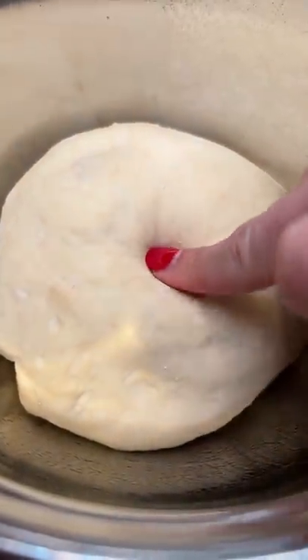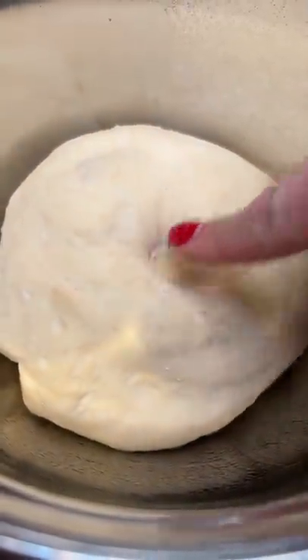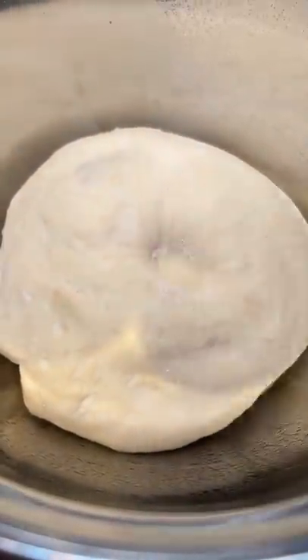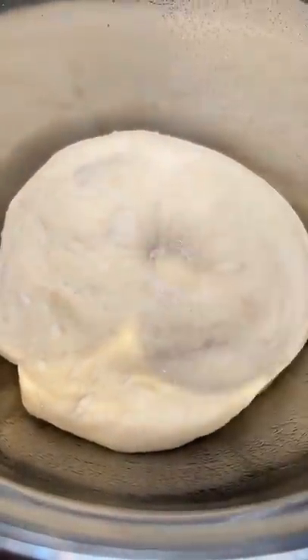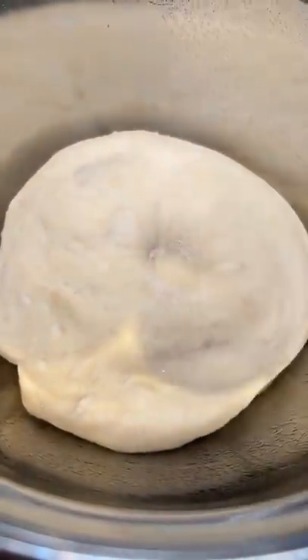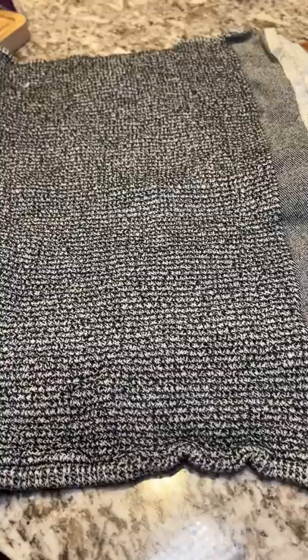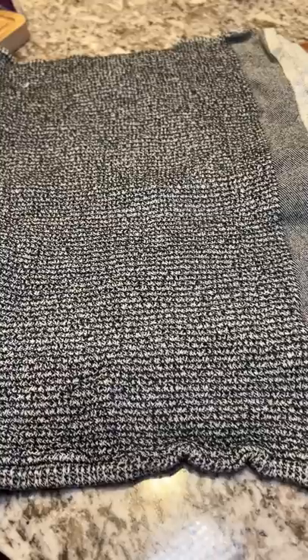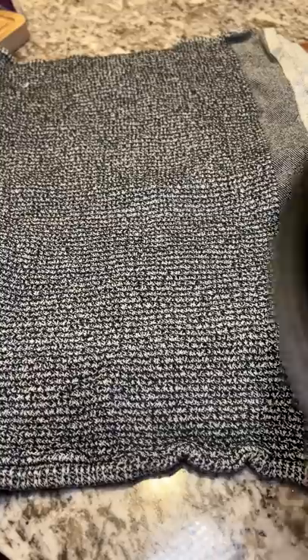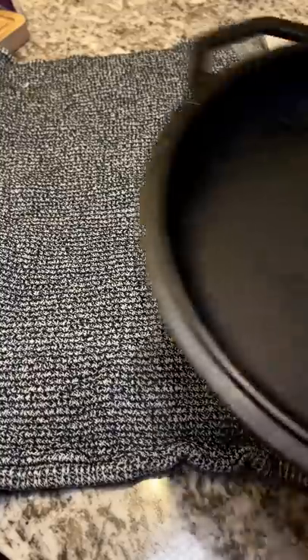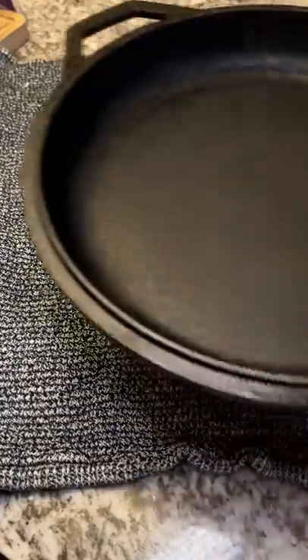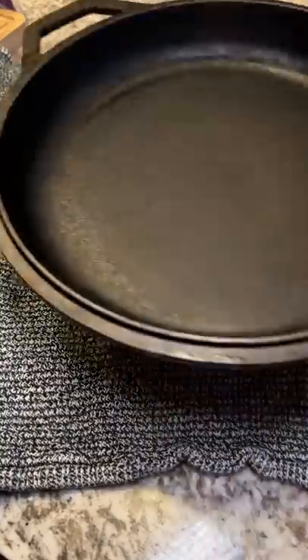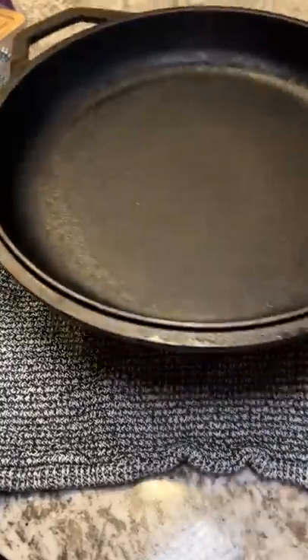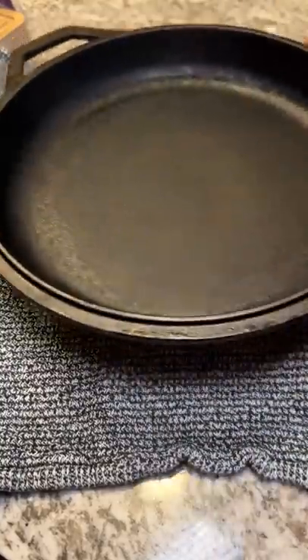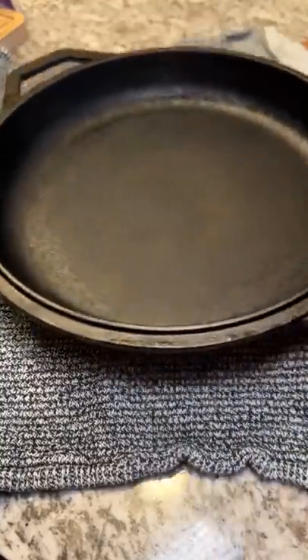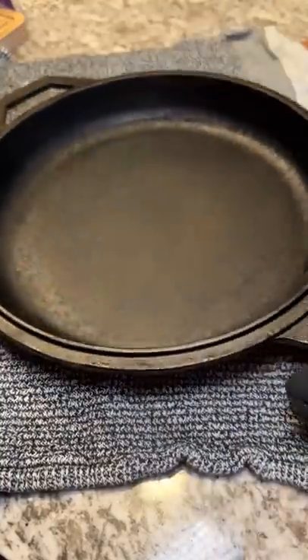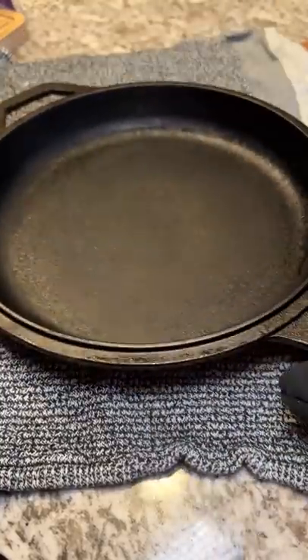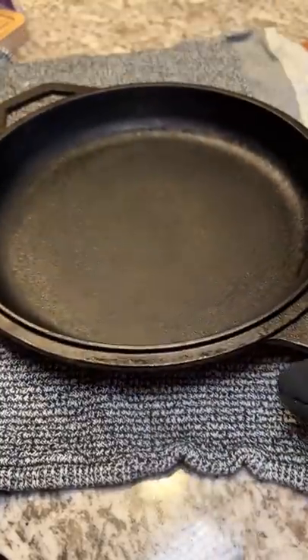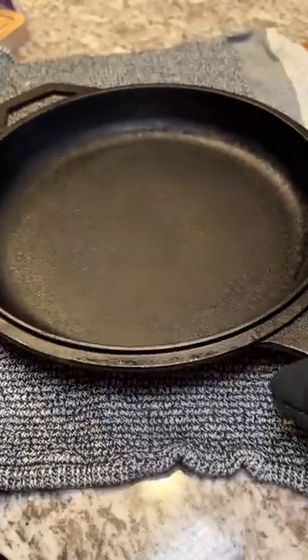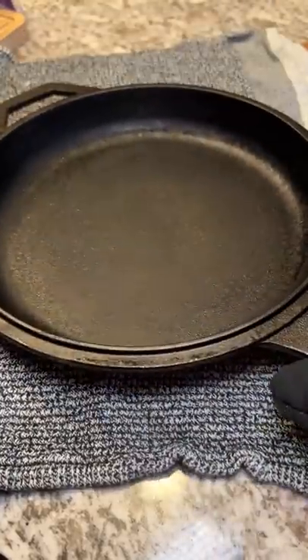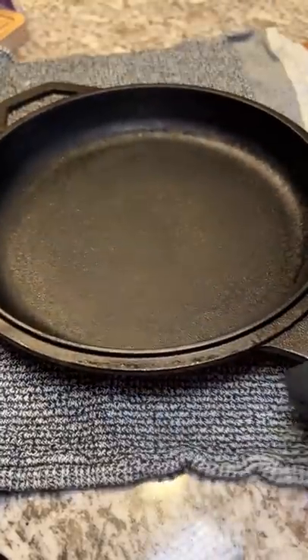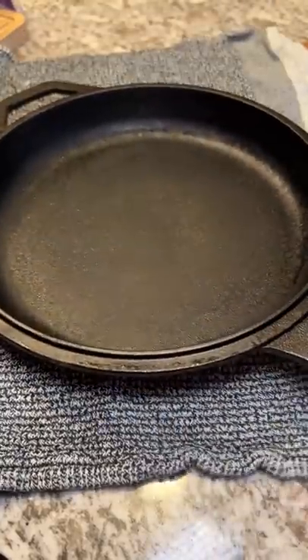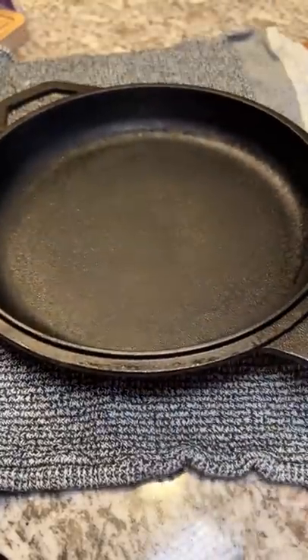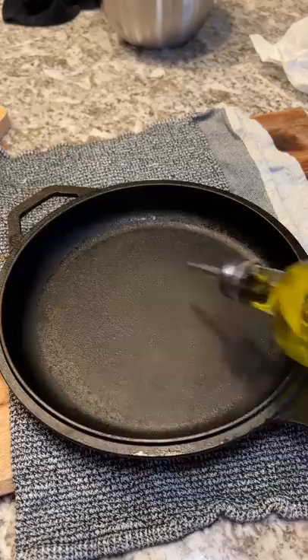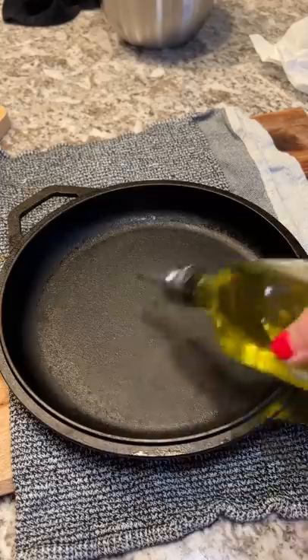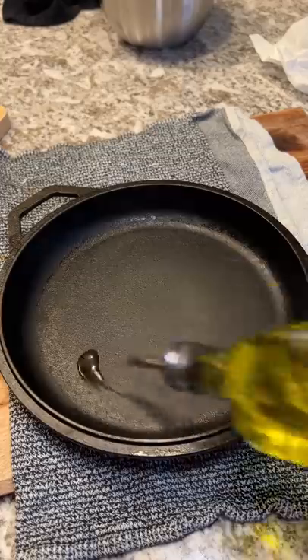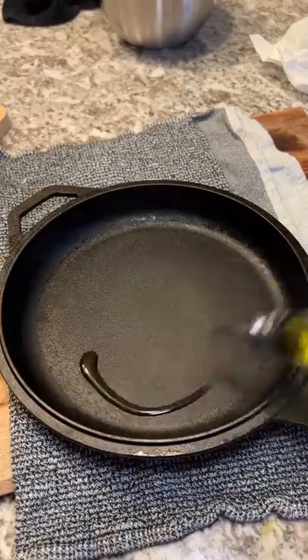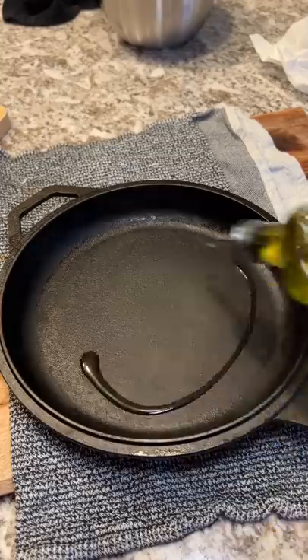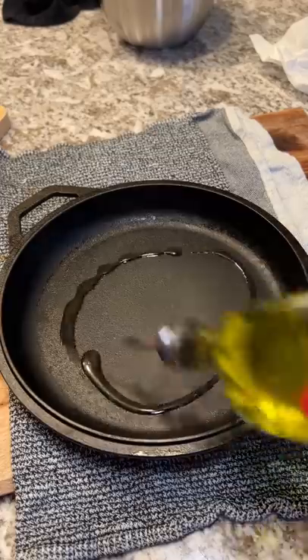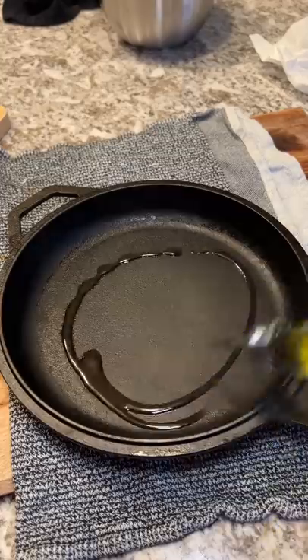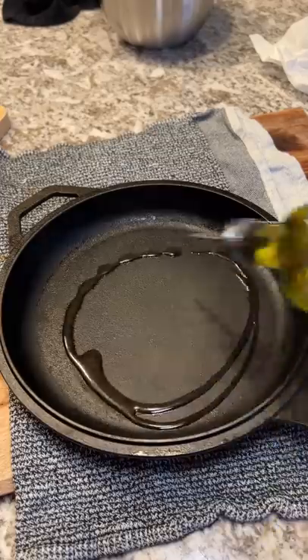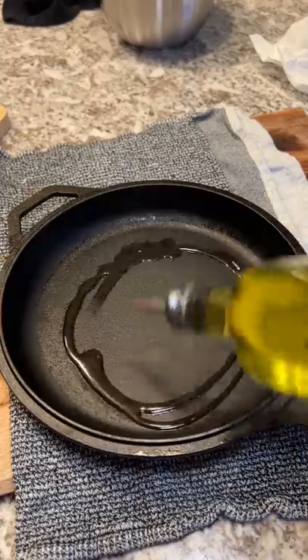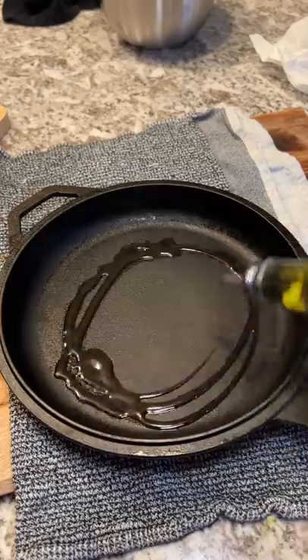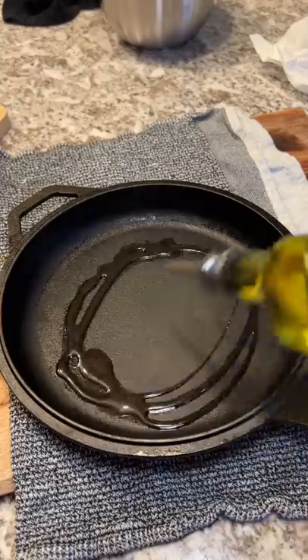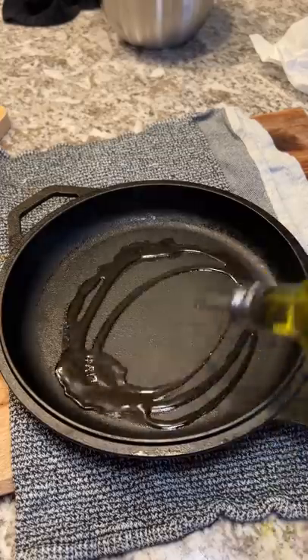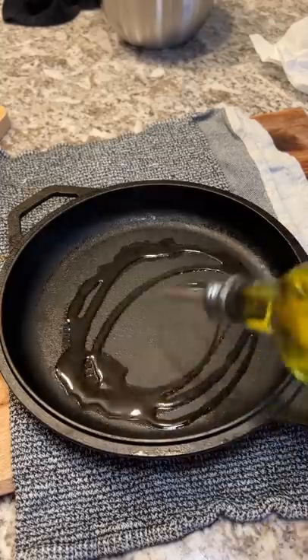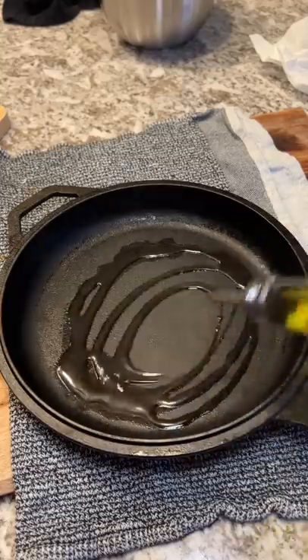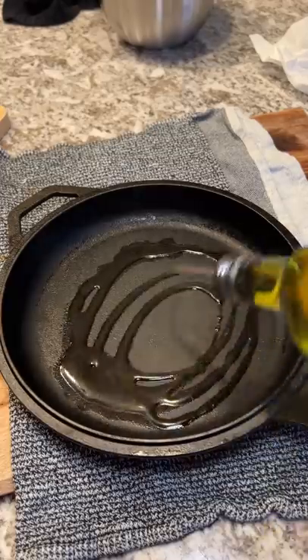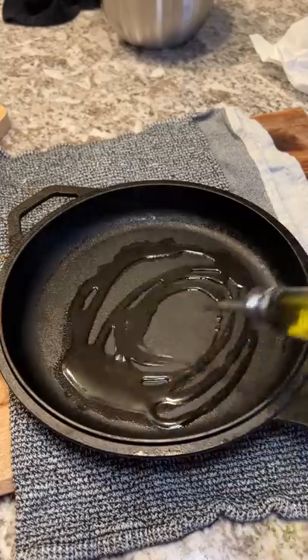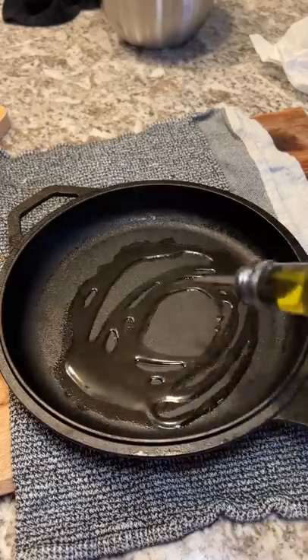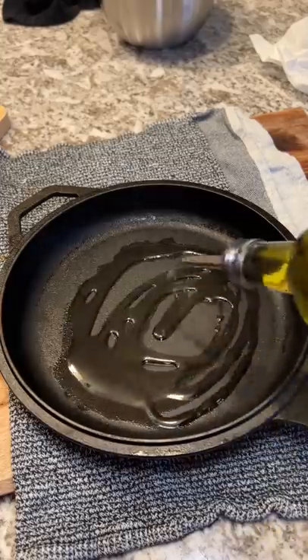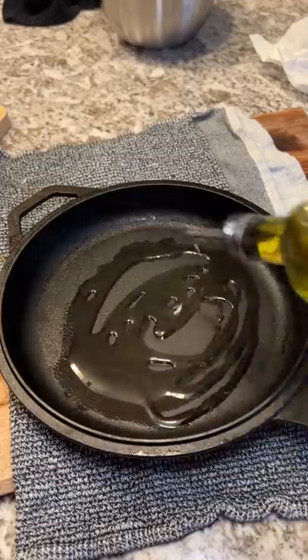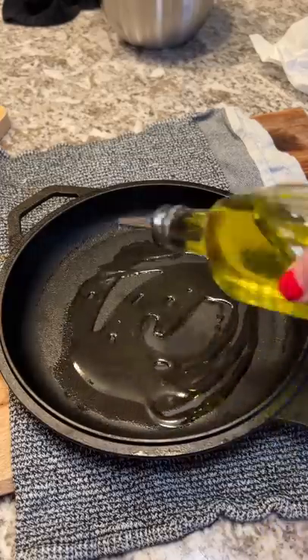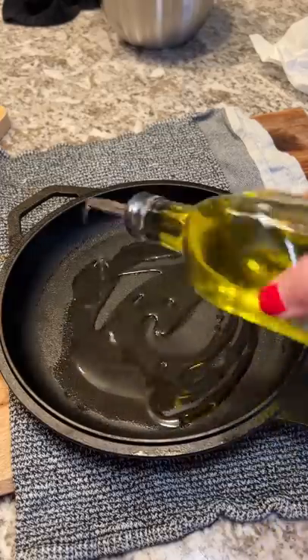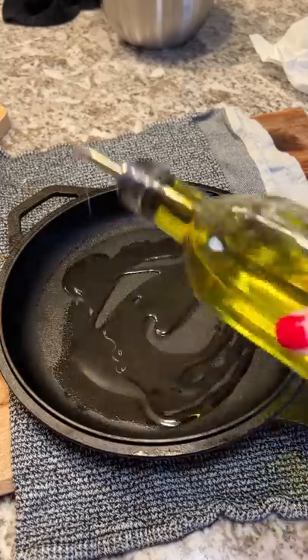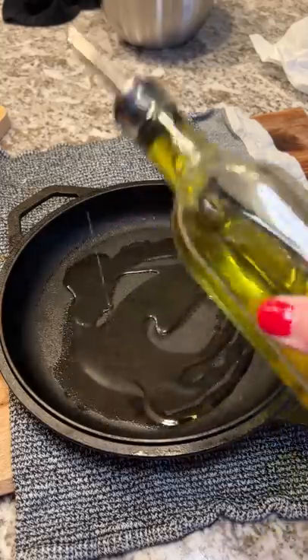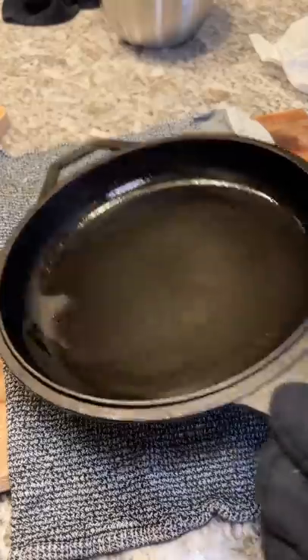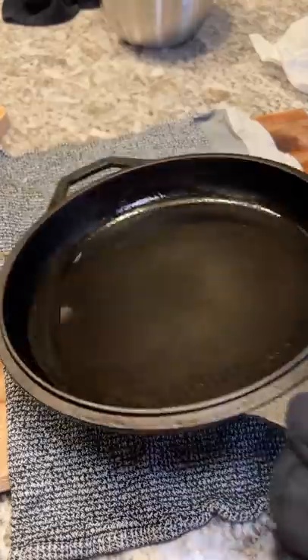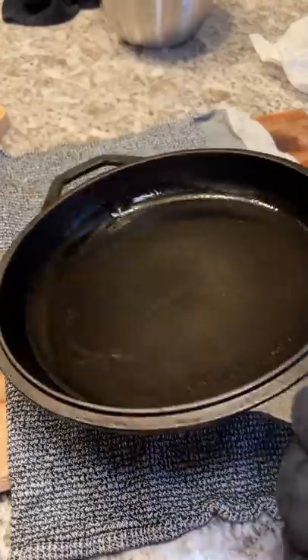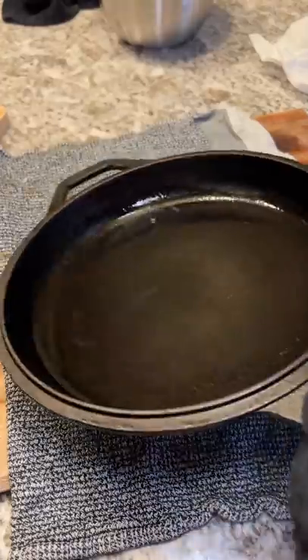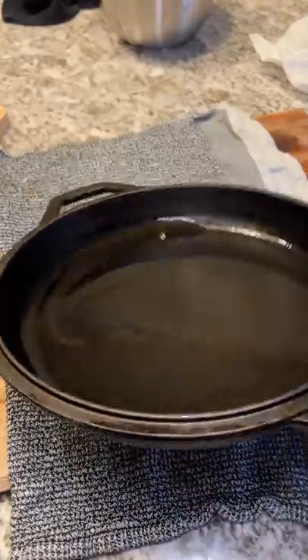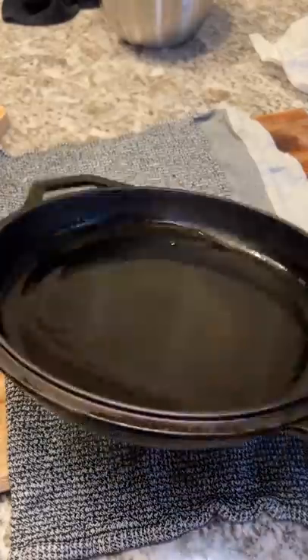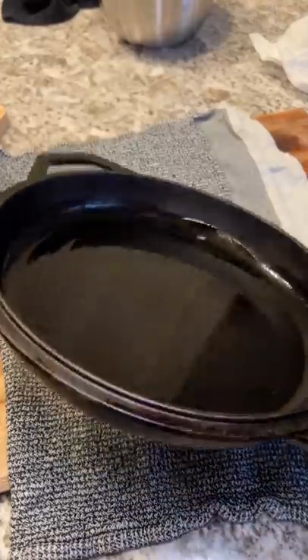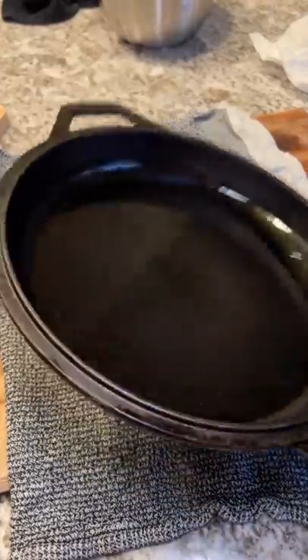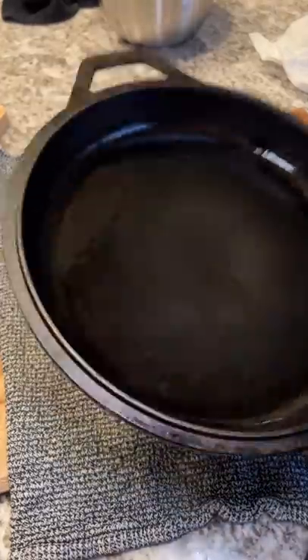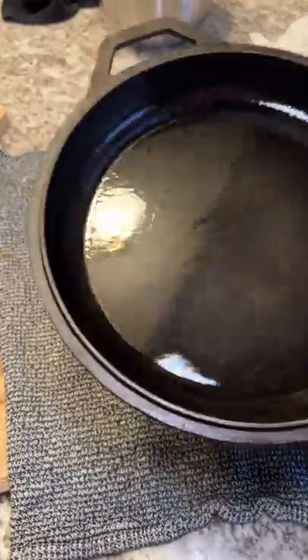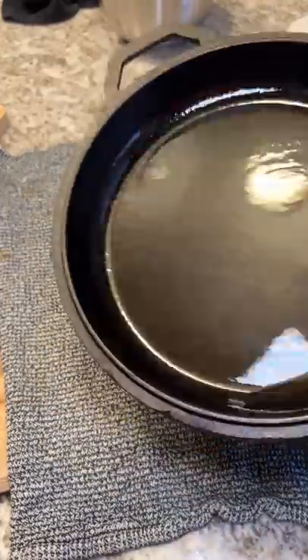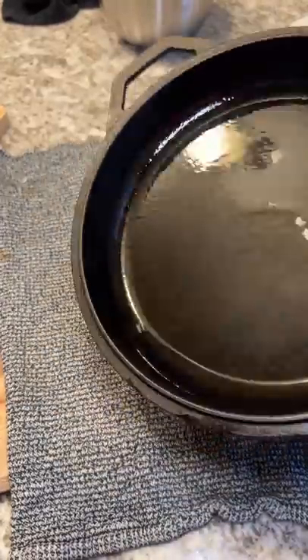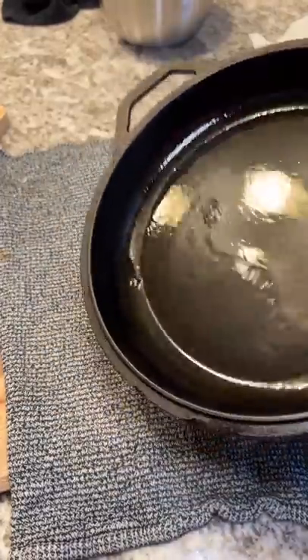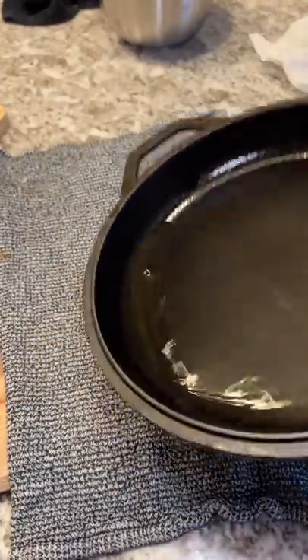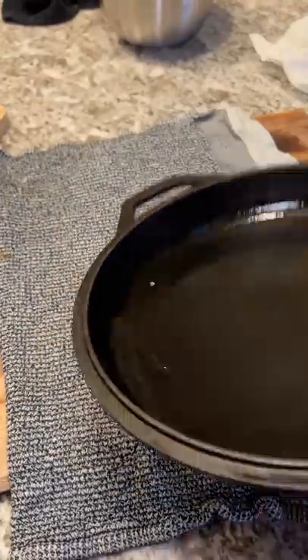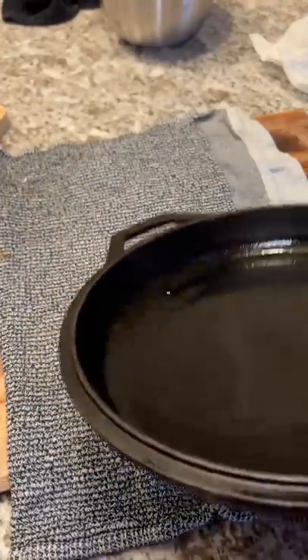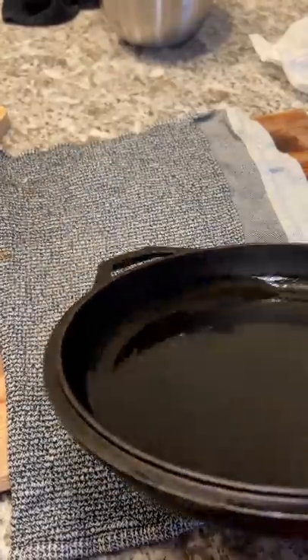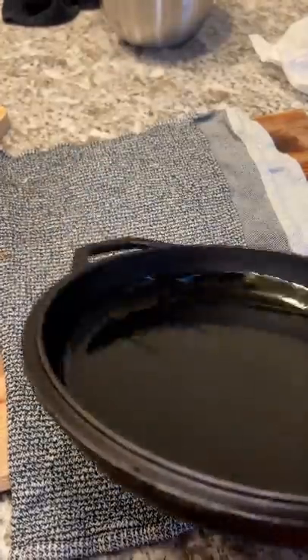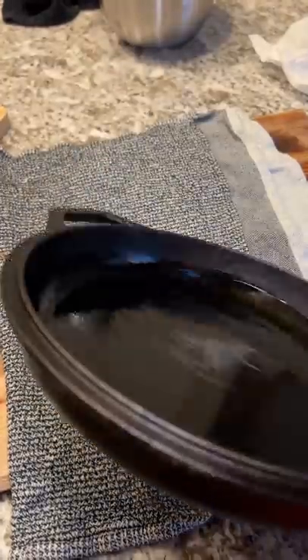Good news is that I have much less prep today since I already cooked the chicken and cut the toppings yesterday. After an hour and a half, the dough has risen quite a bit.